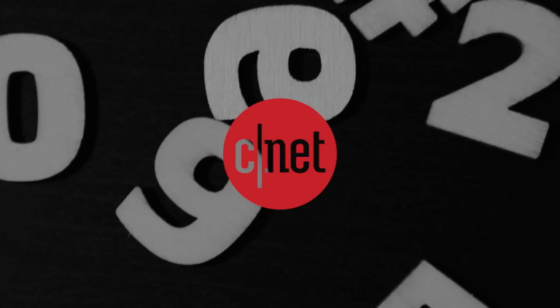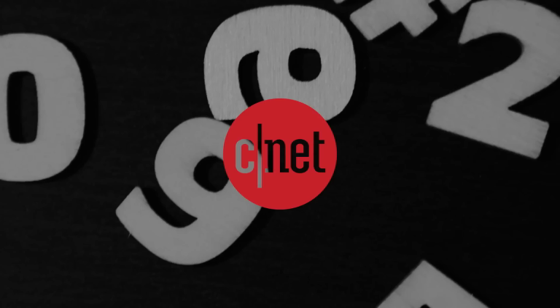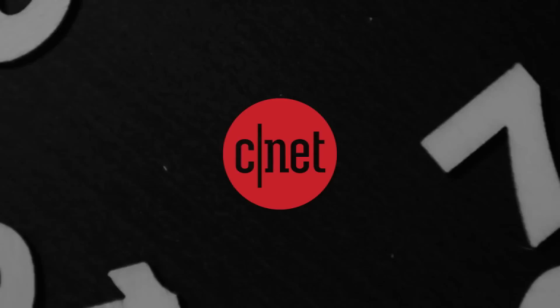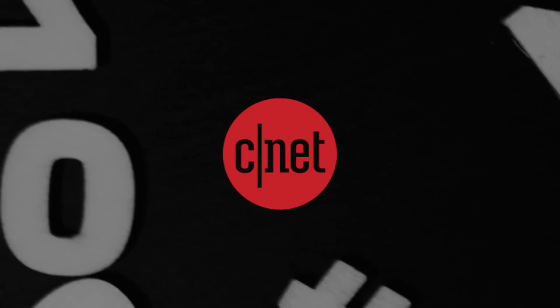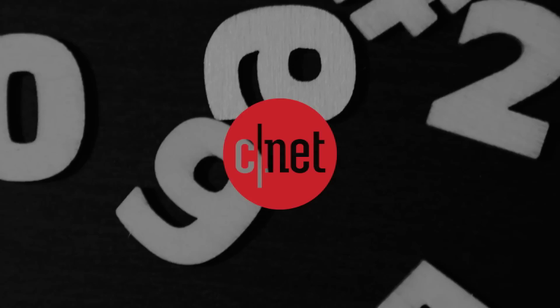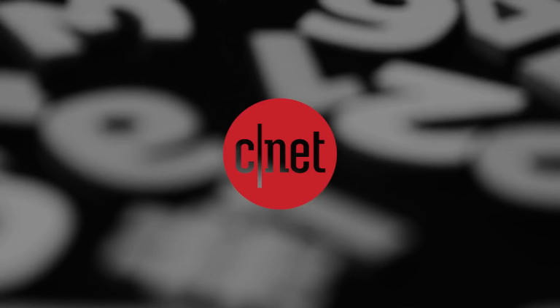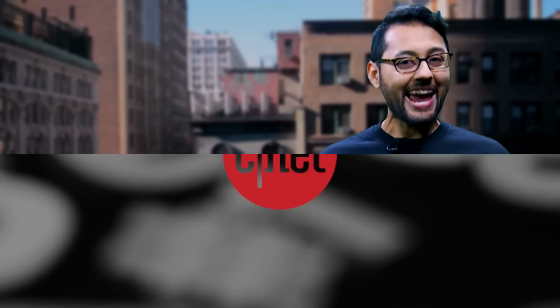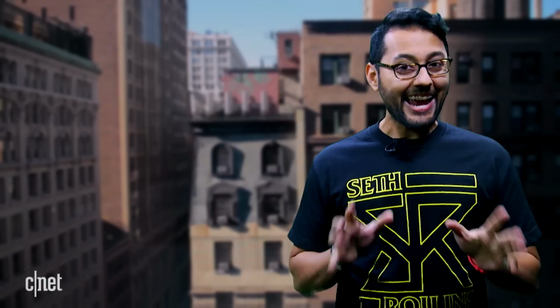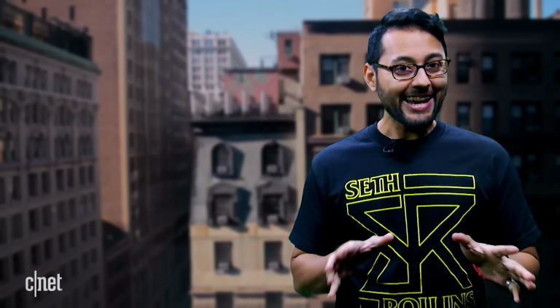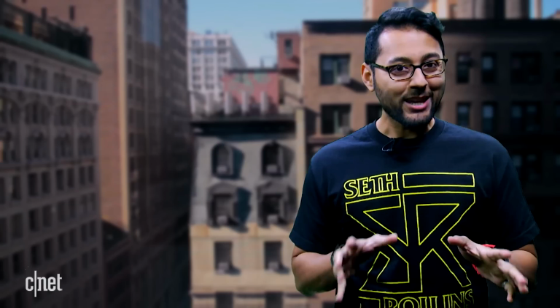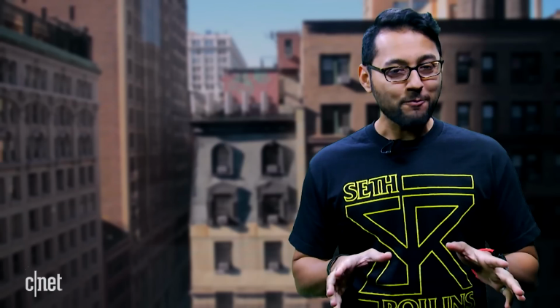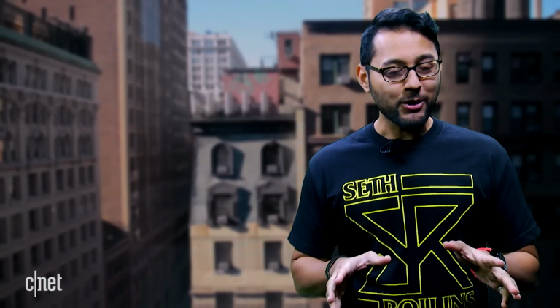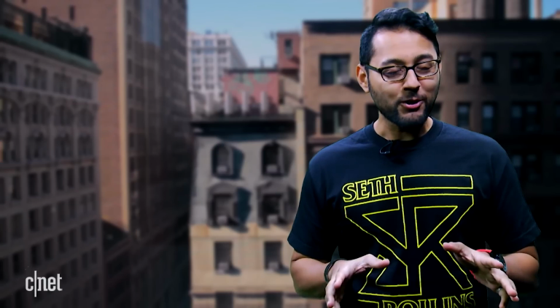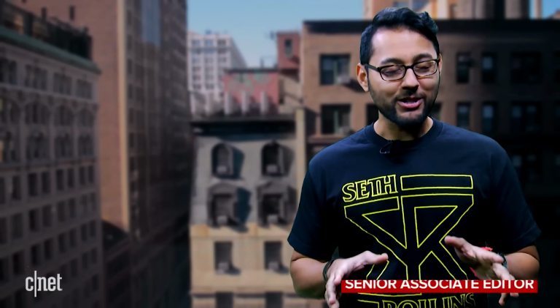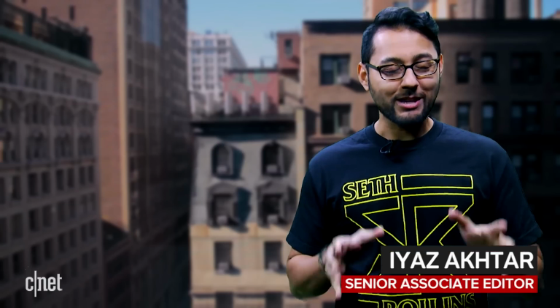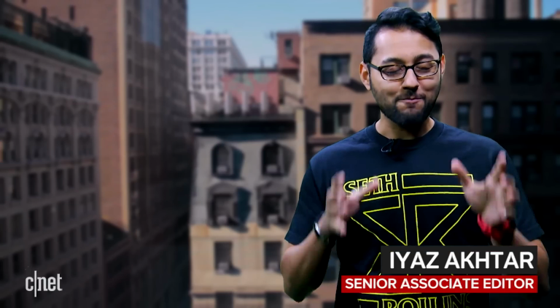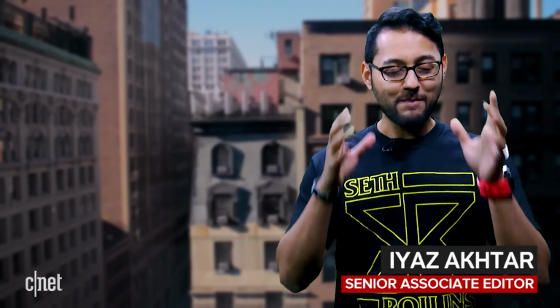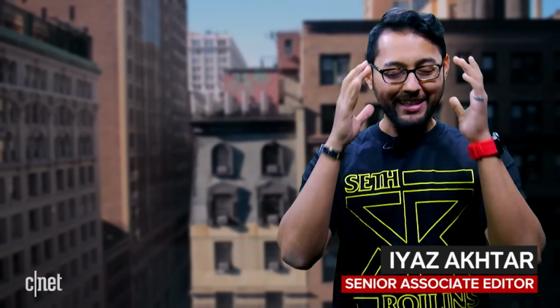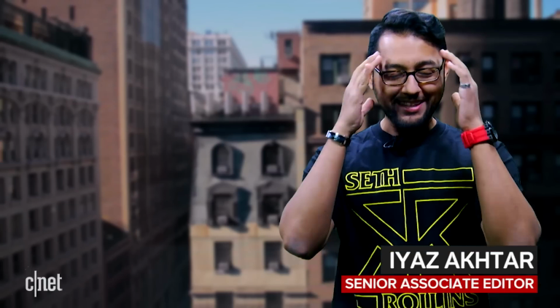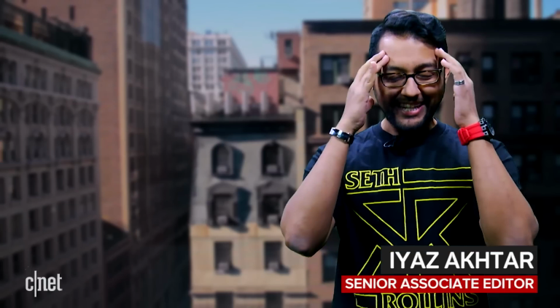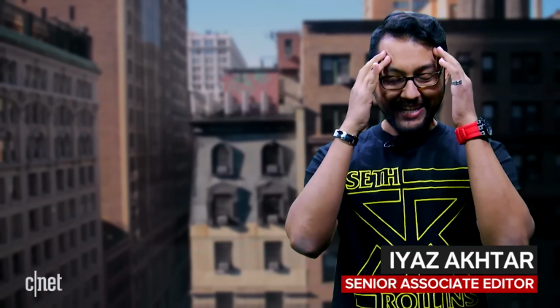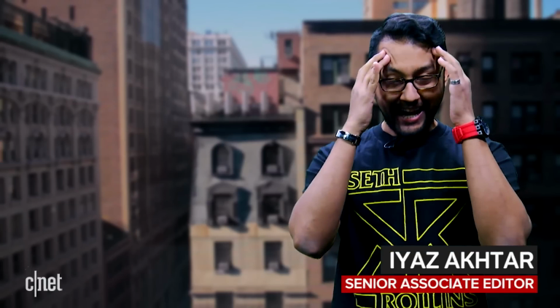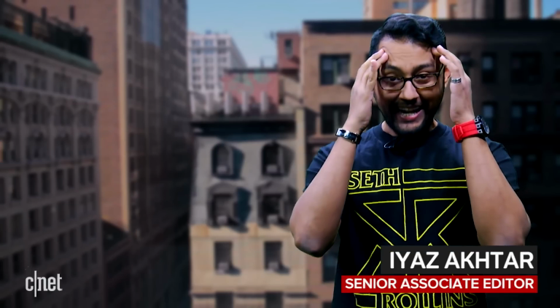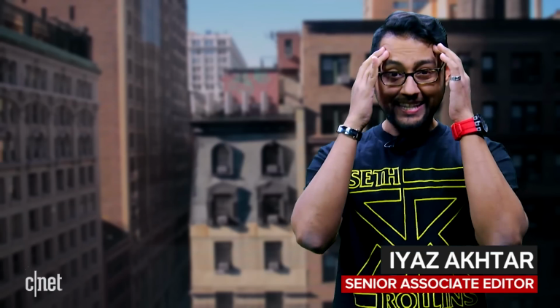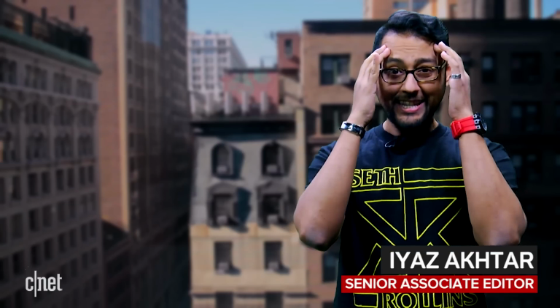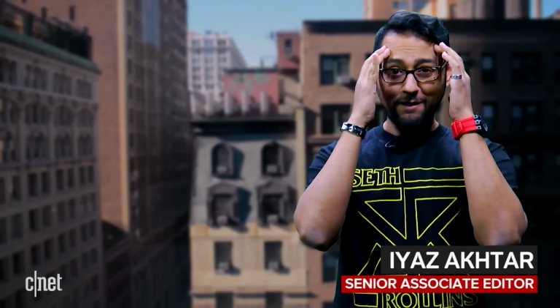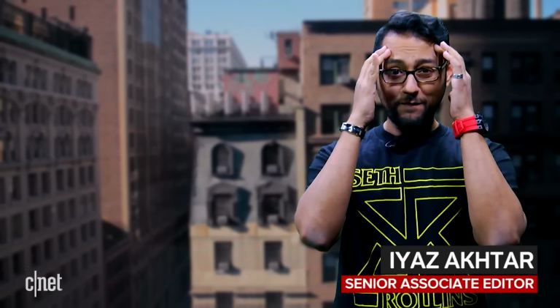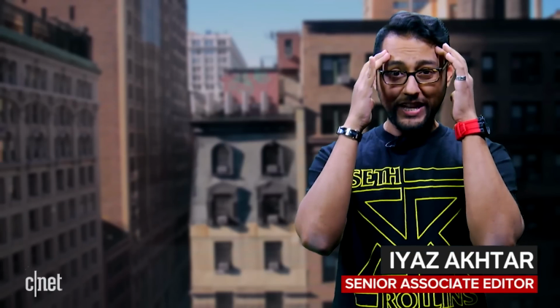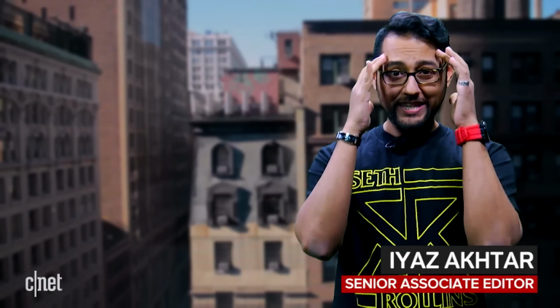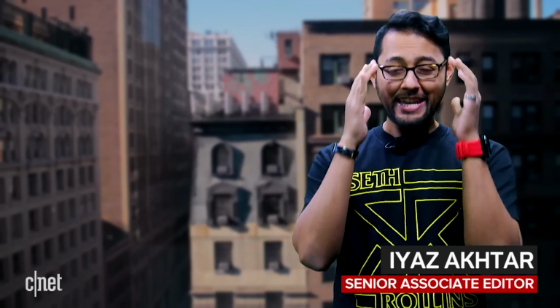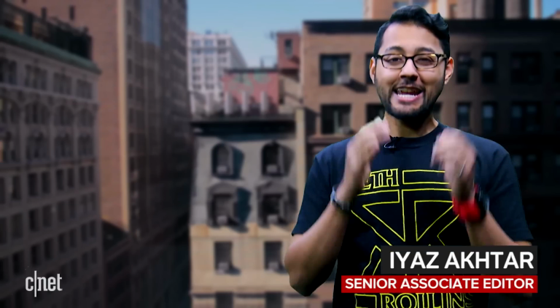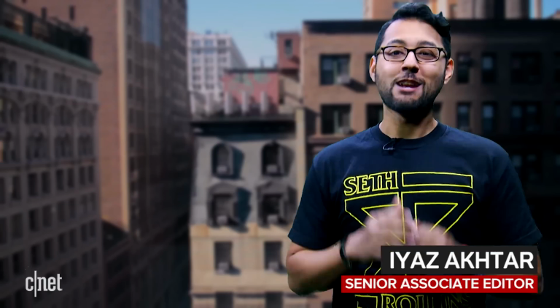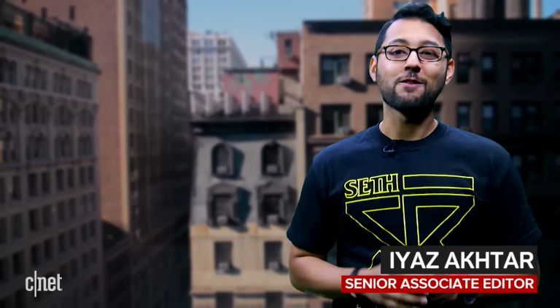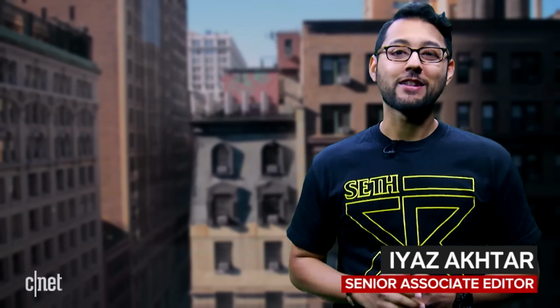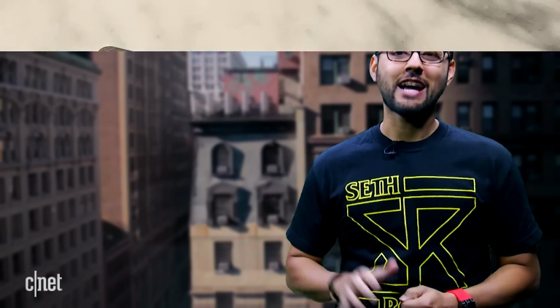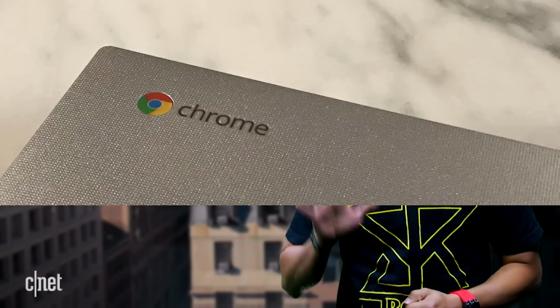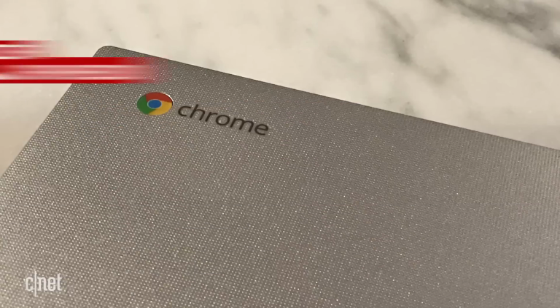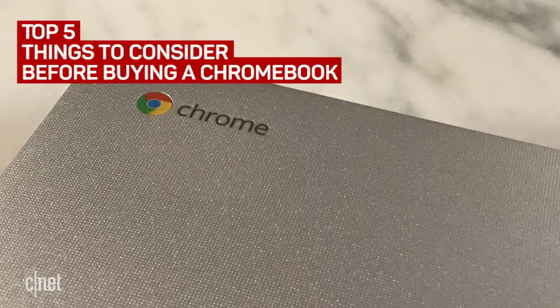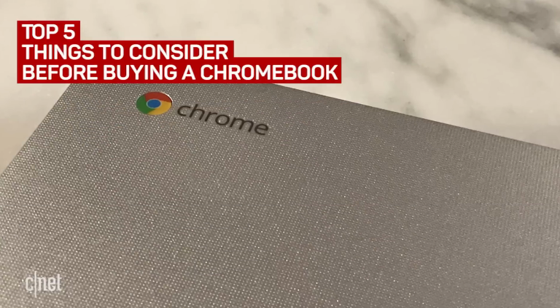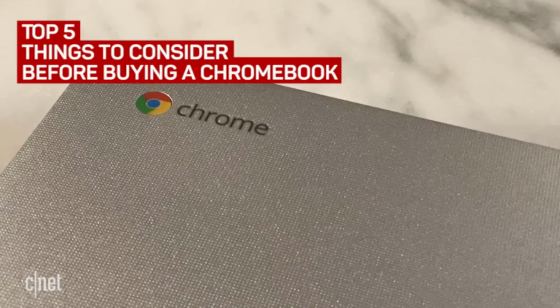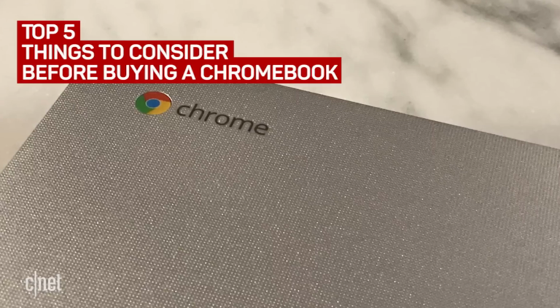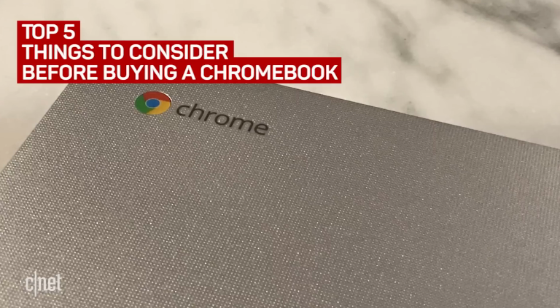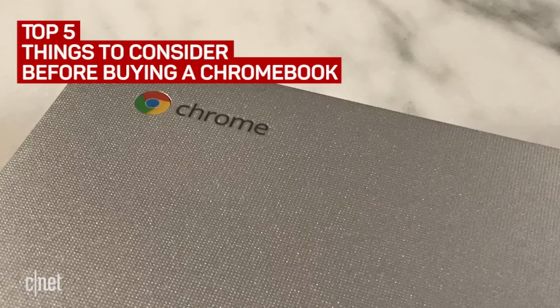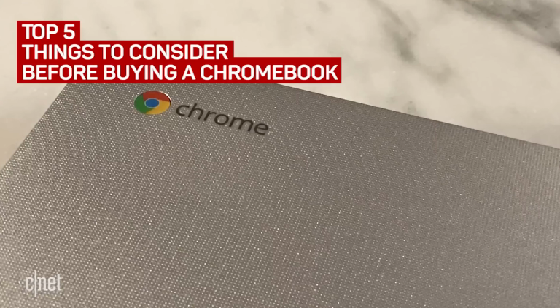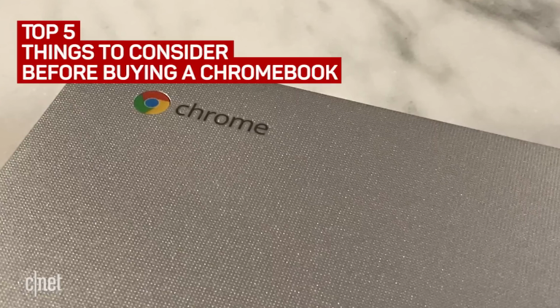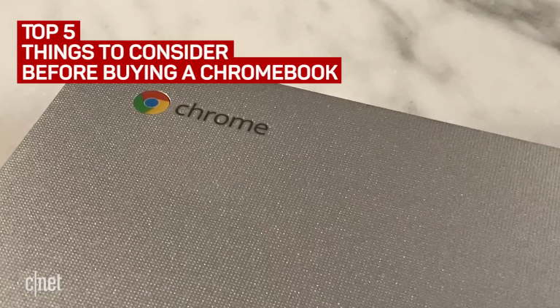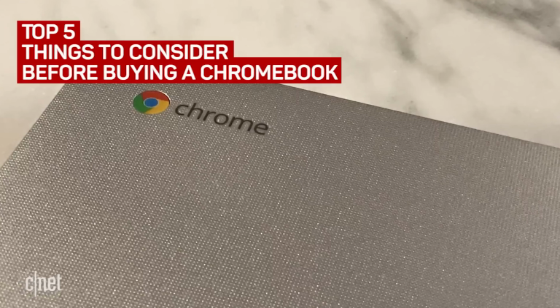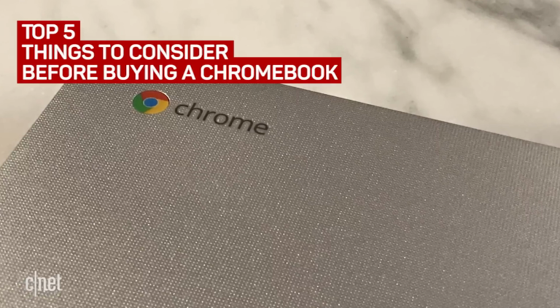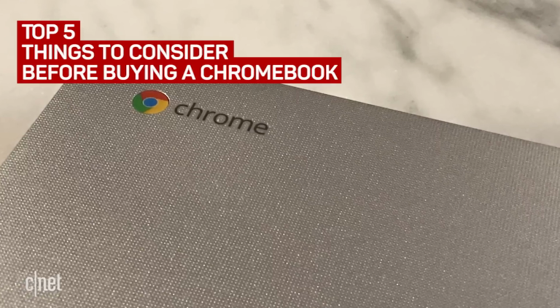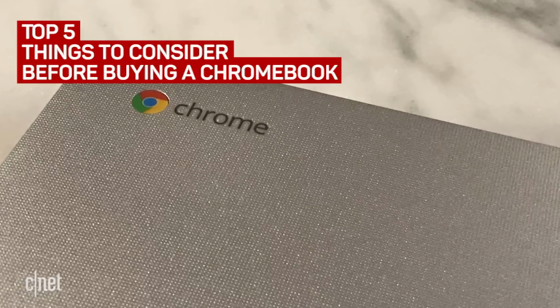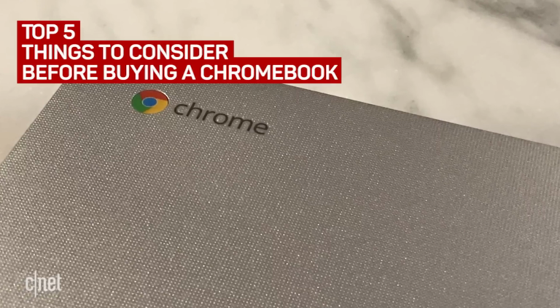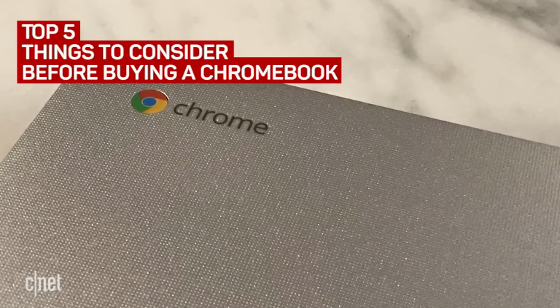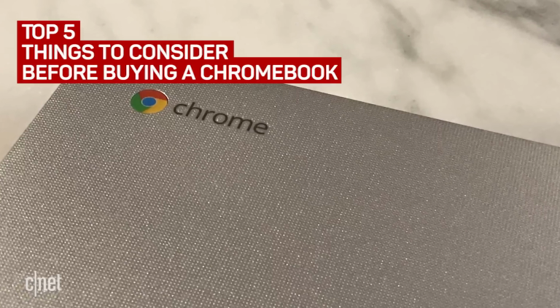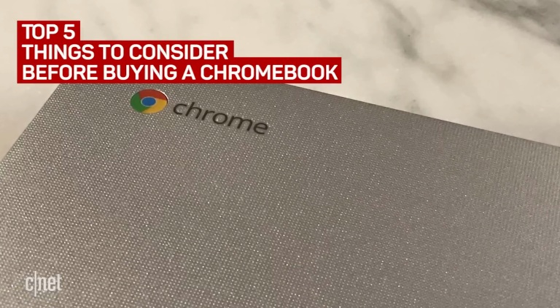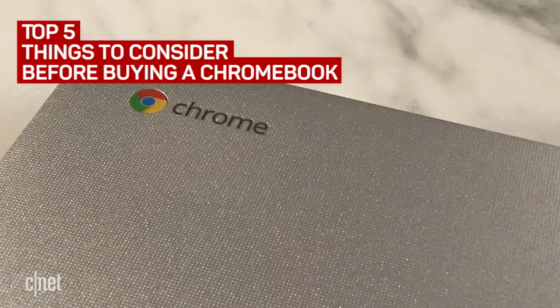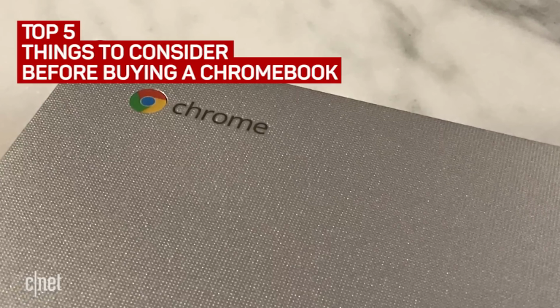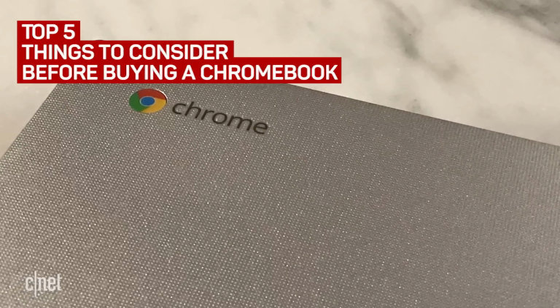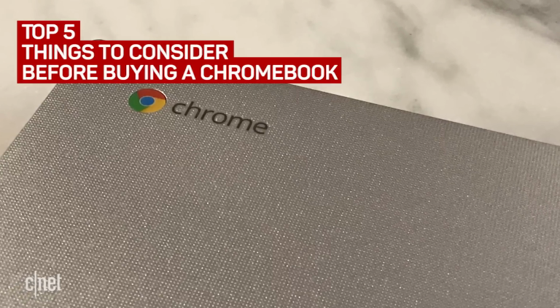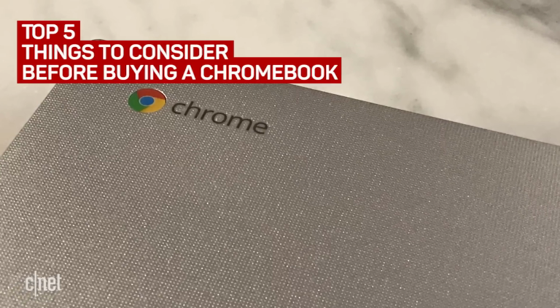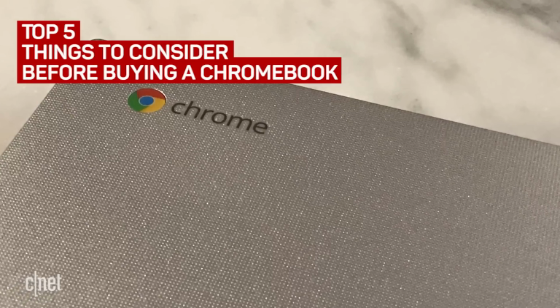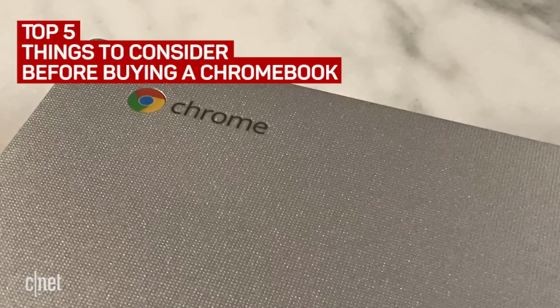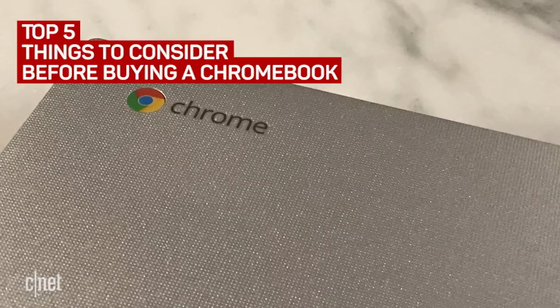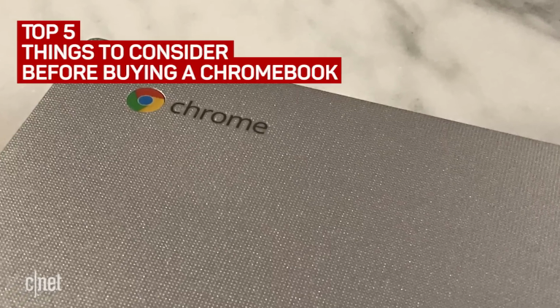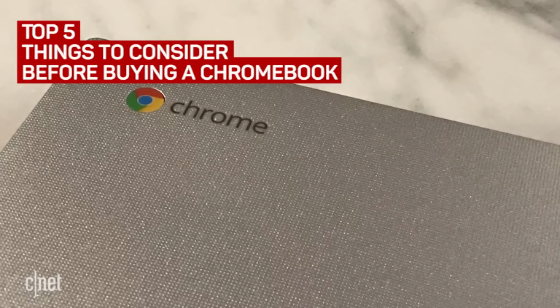Buying any computer is a mentally taxing event. Here are the top 5 things you should consider before buying a Google Chromebook.